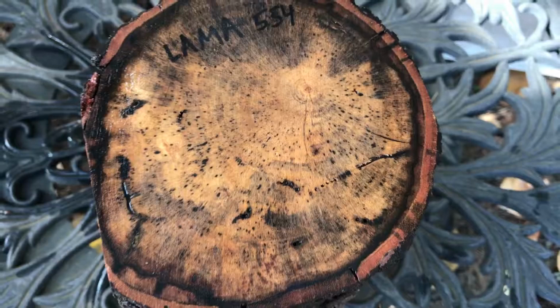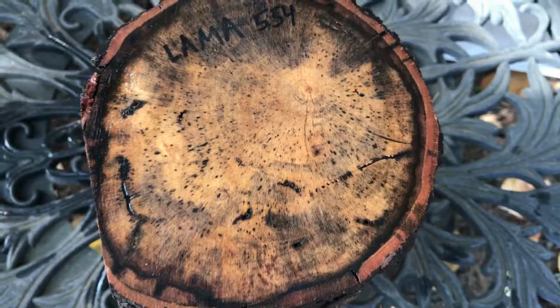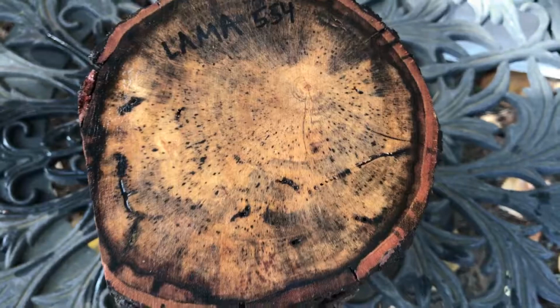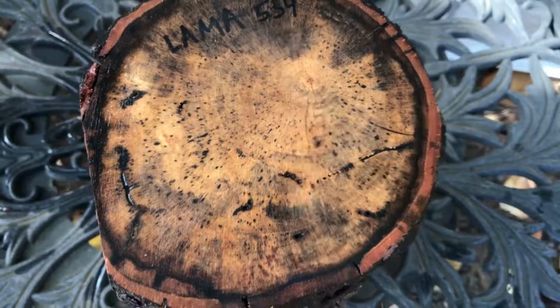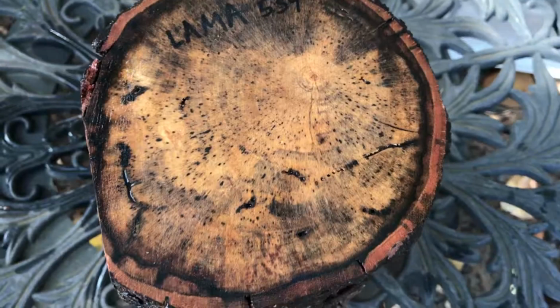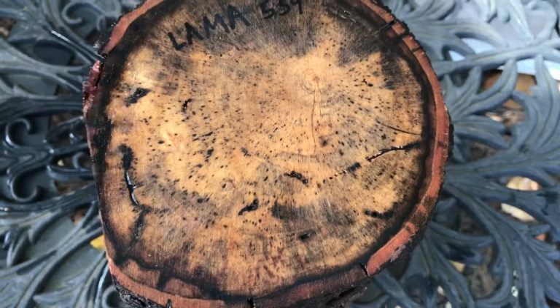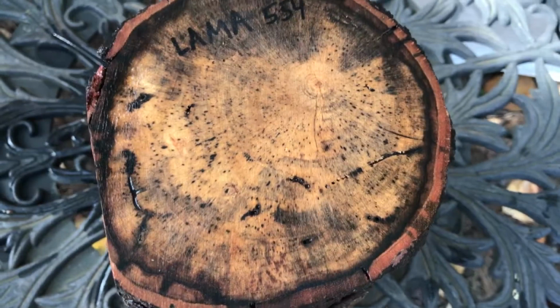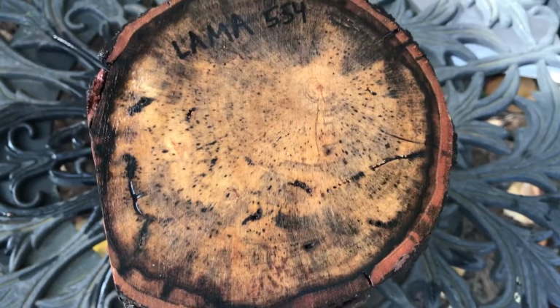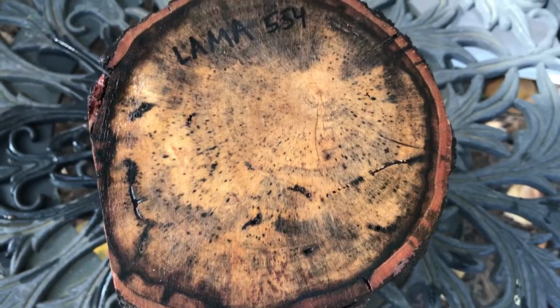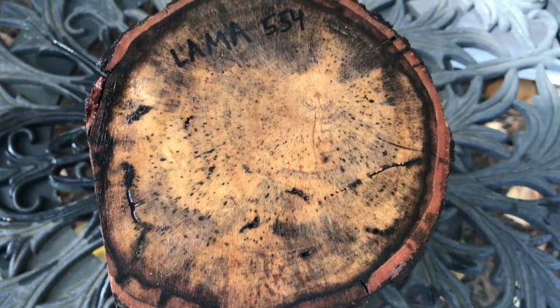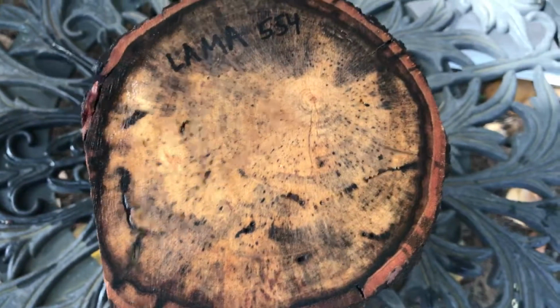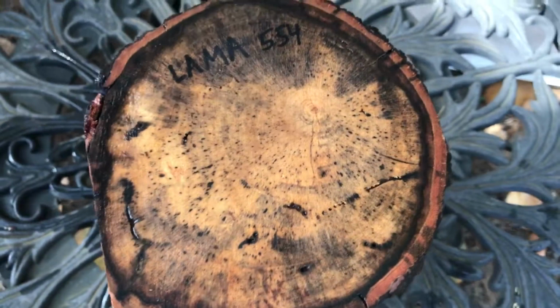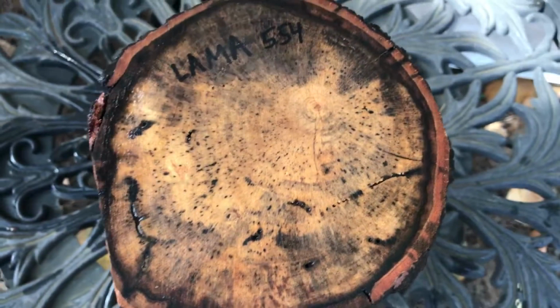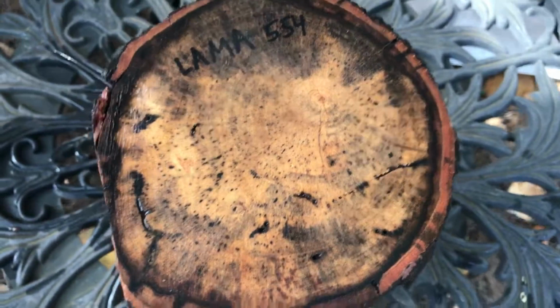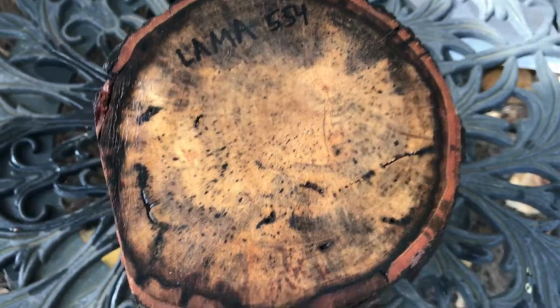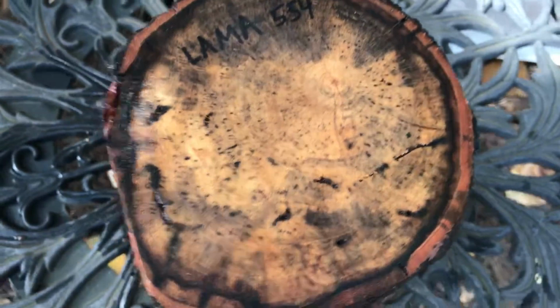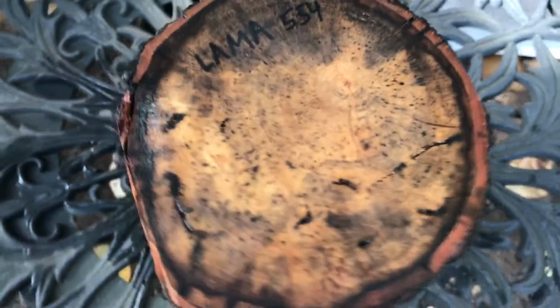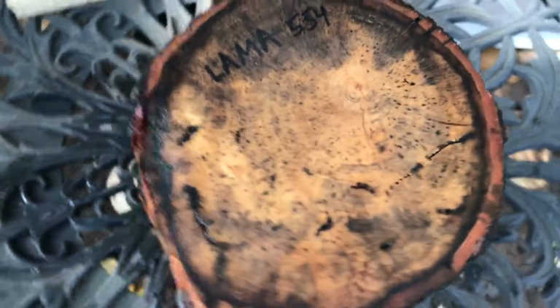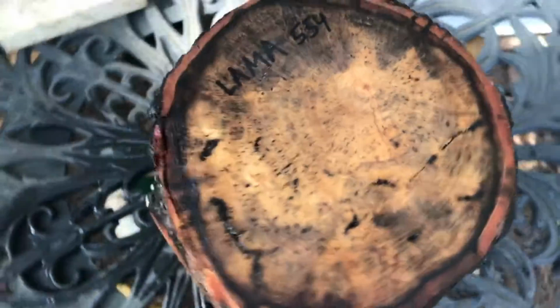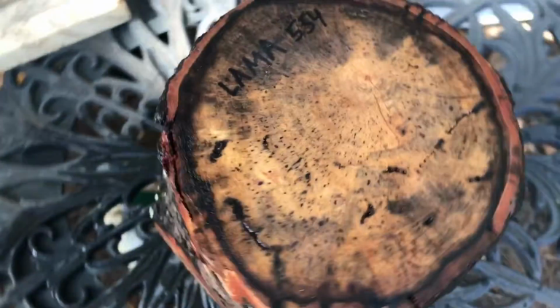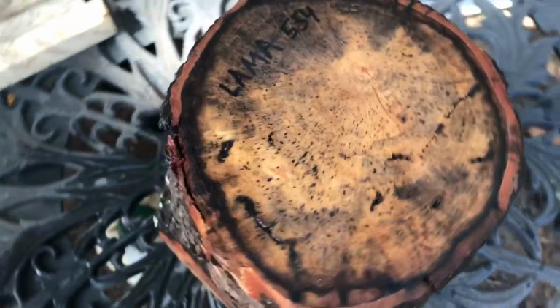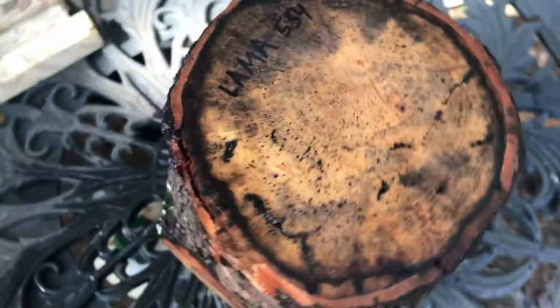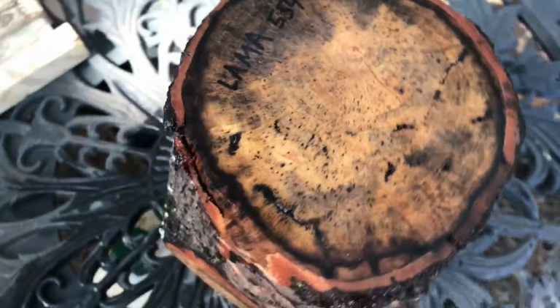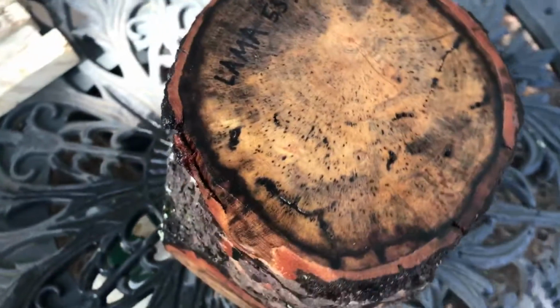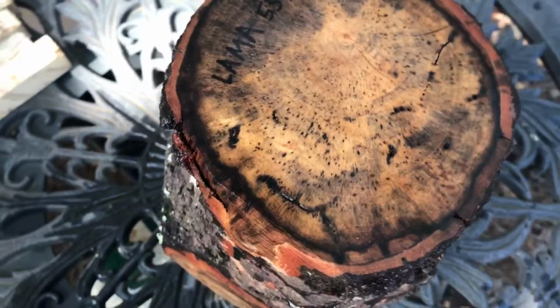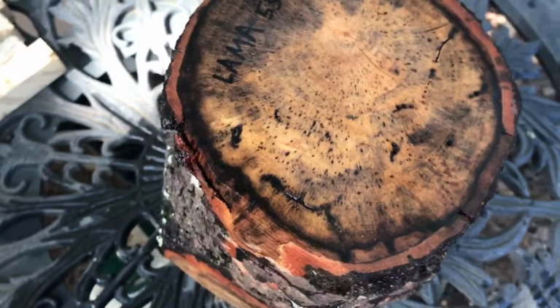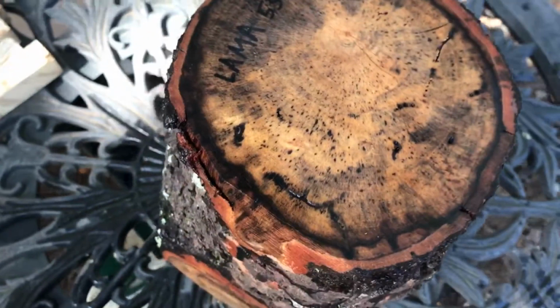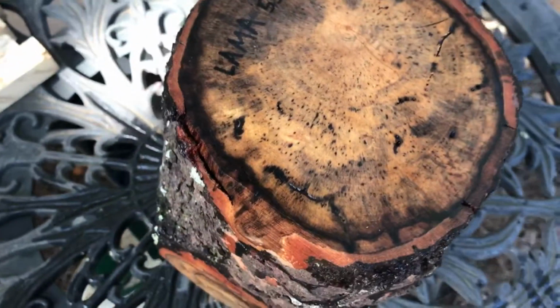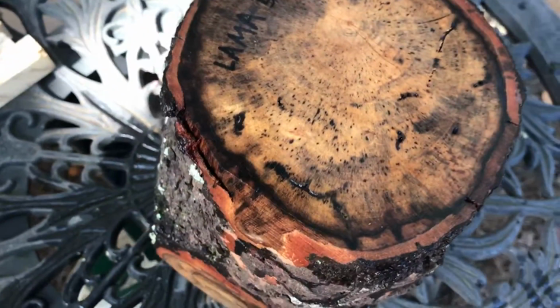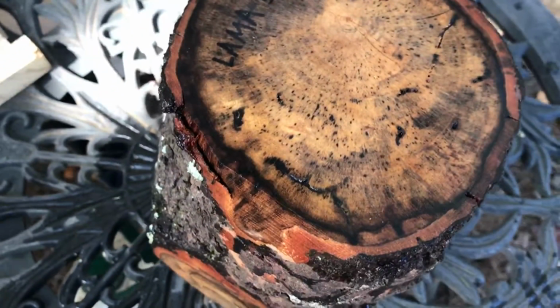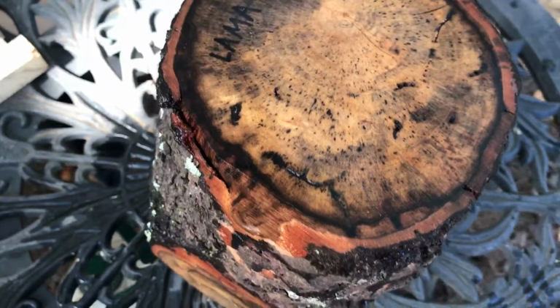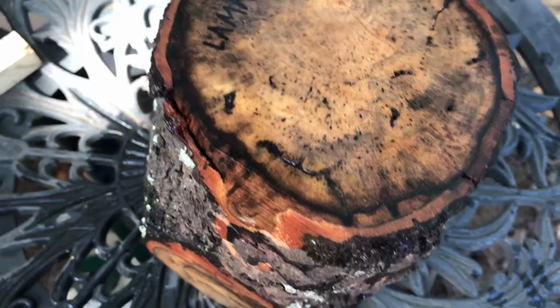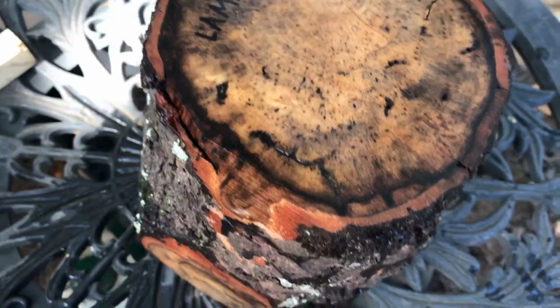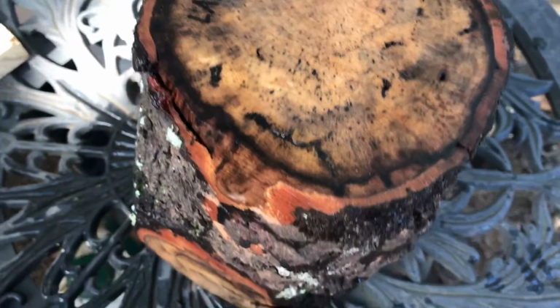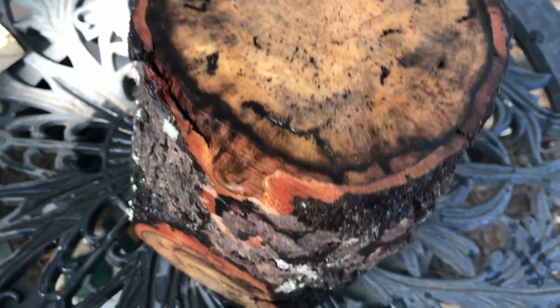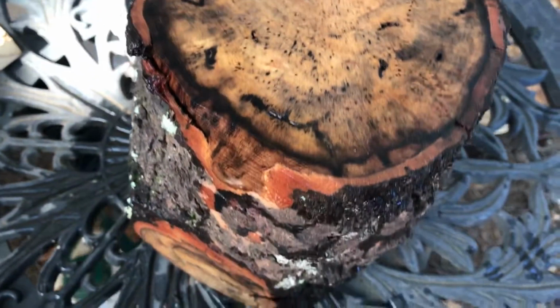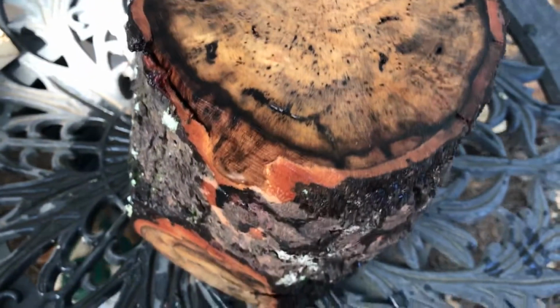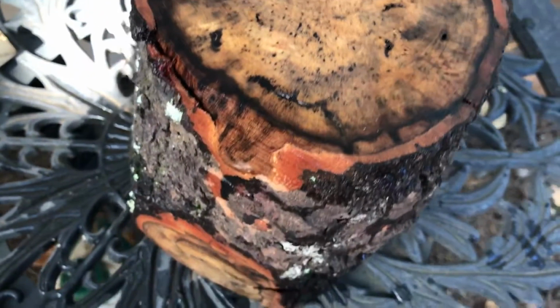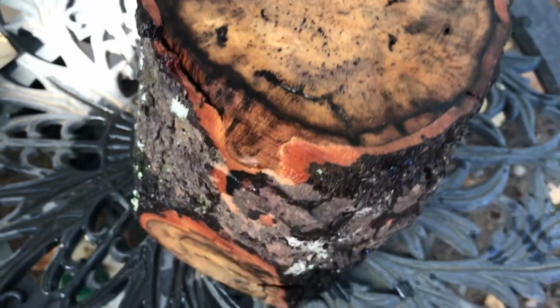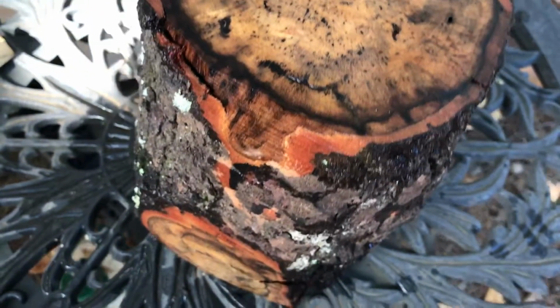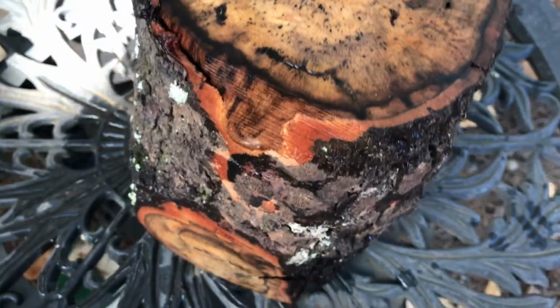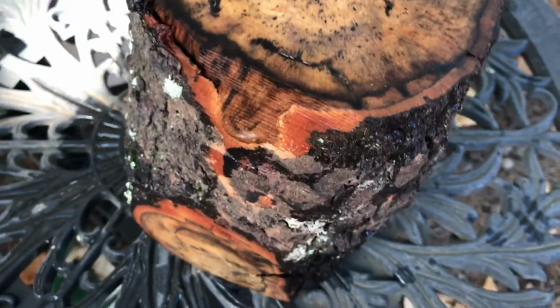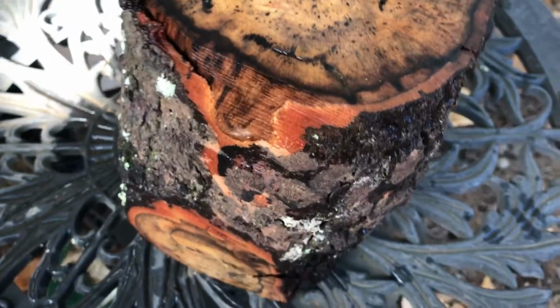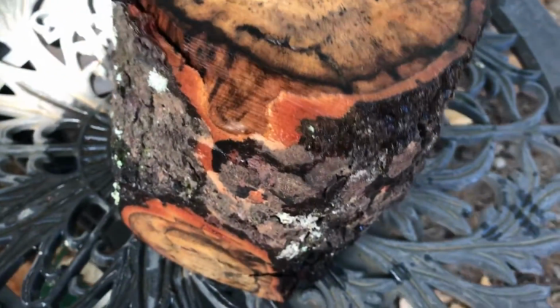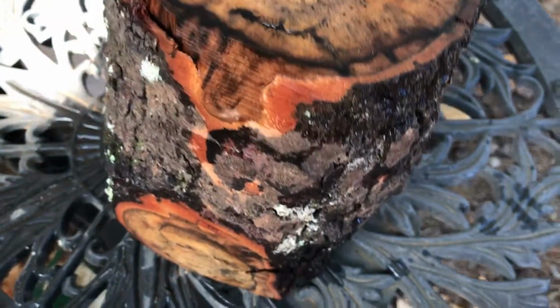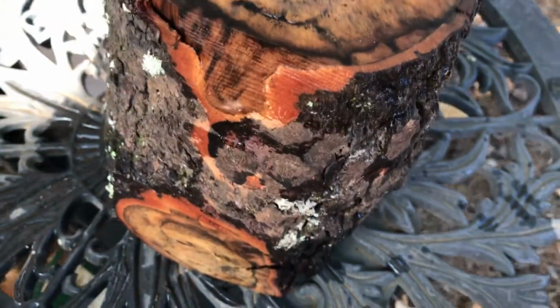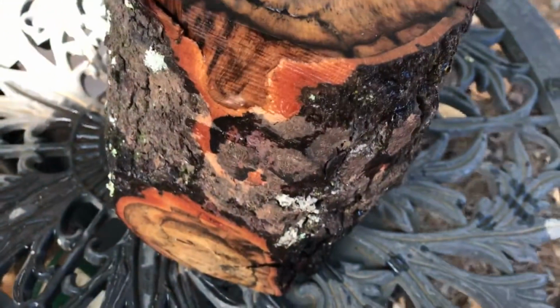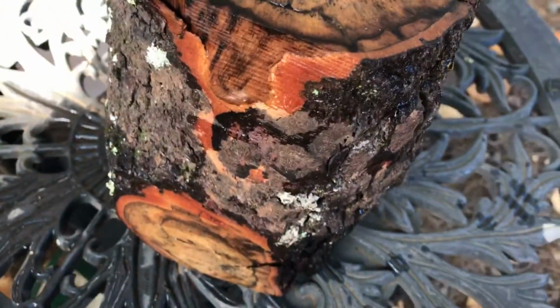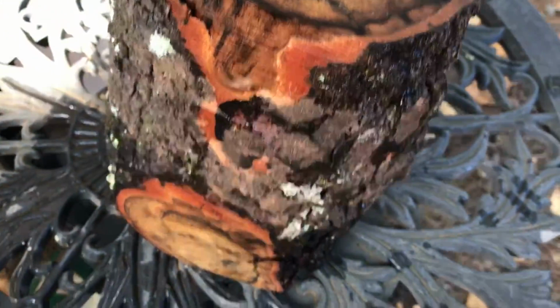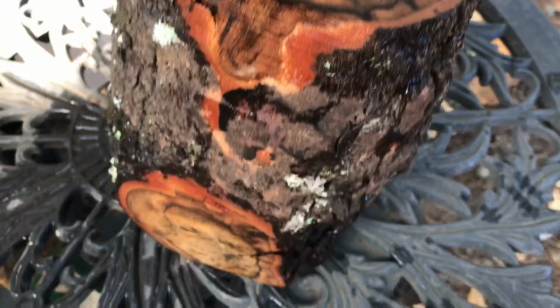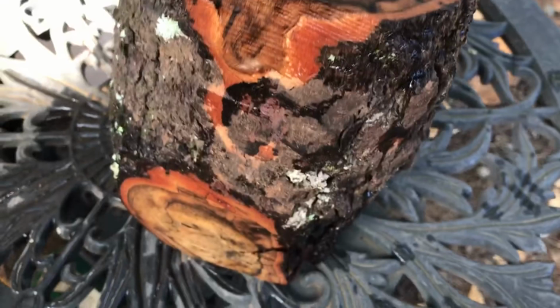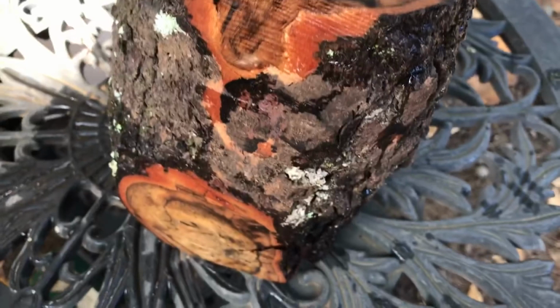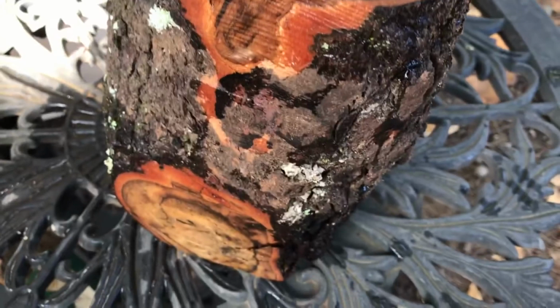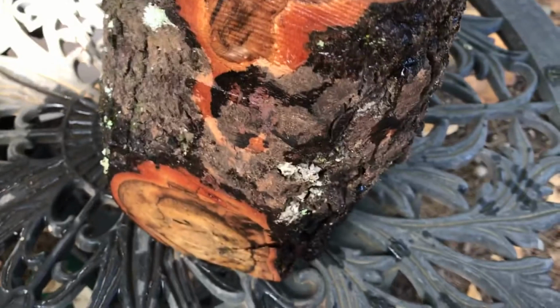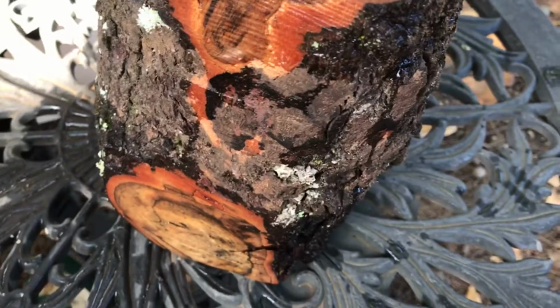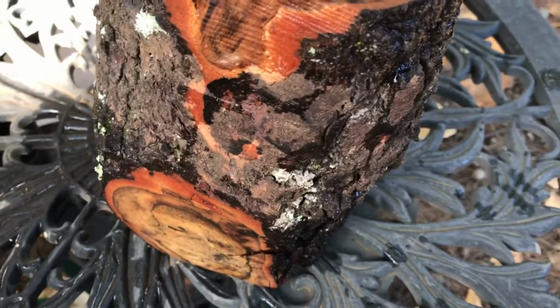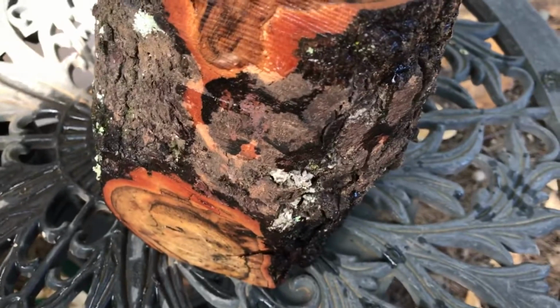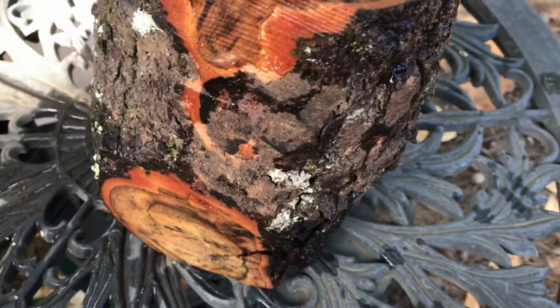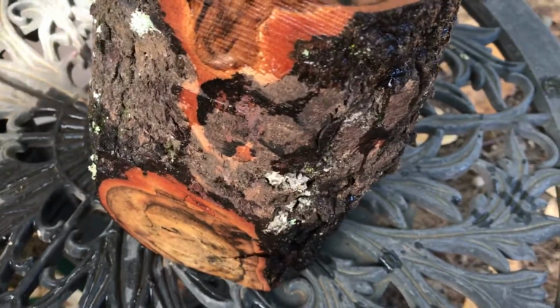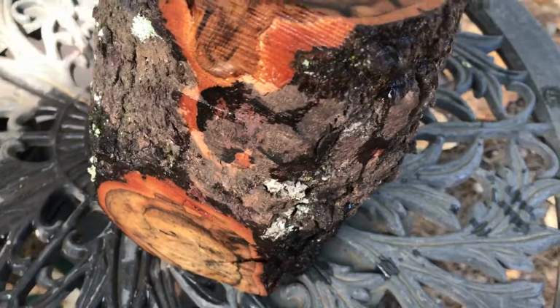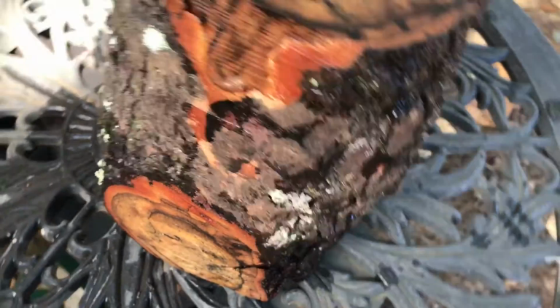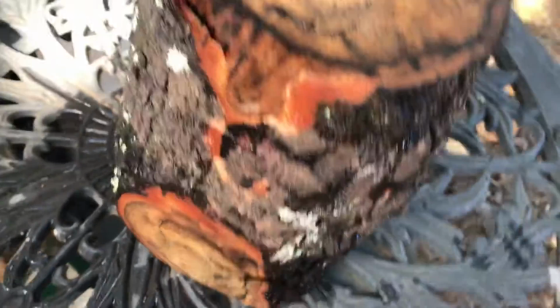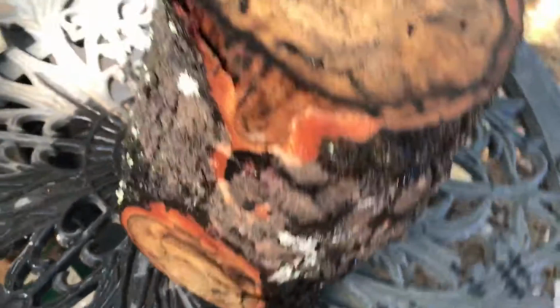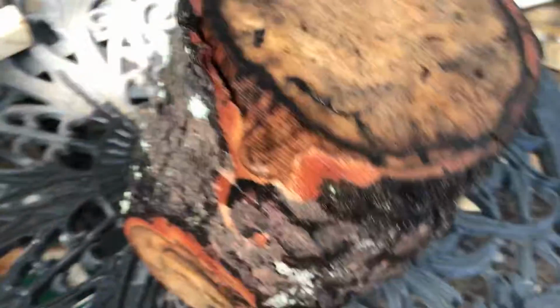Hello everybody, auction number 554. This is a llama log. You can make a nice bowl blank log.